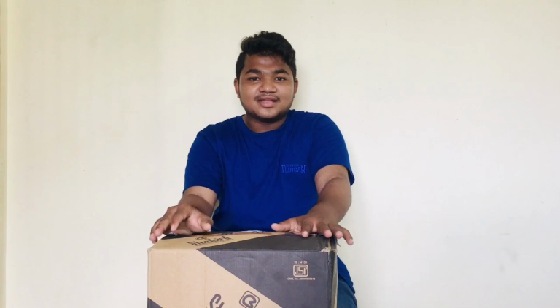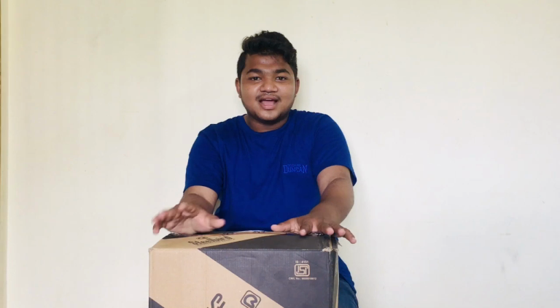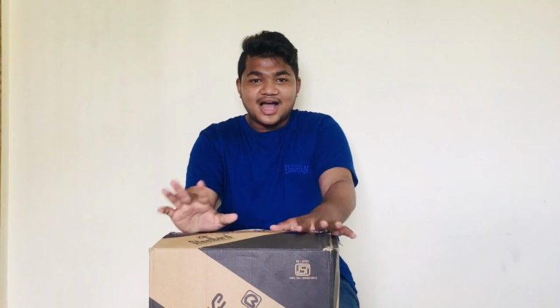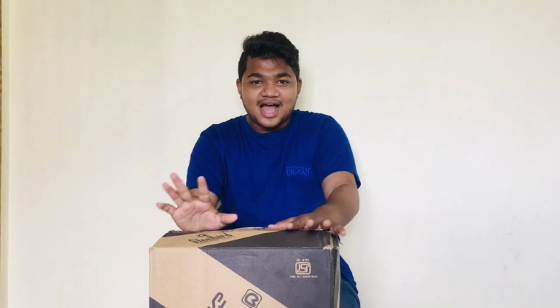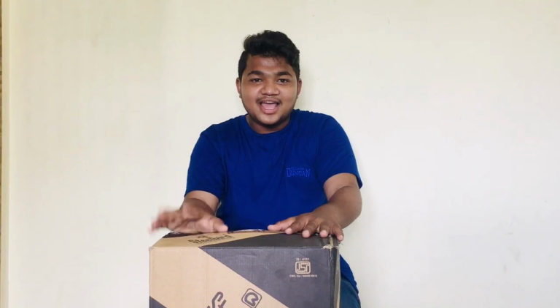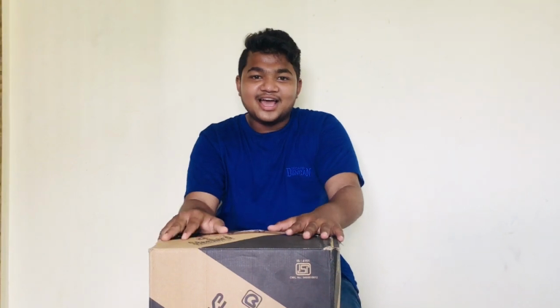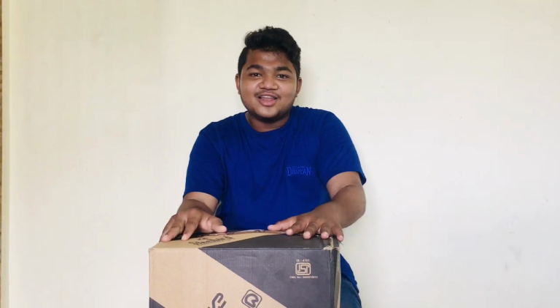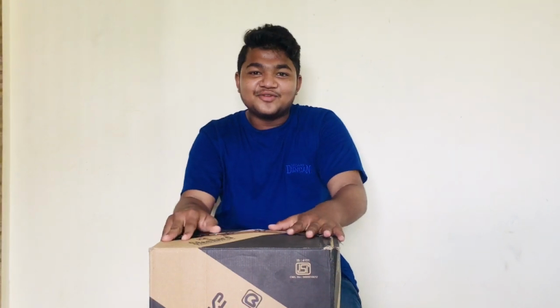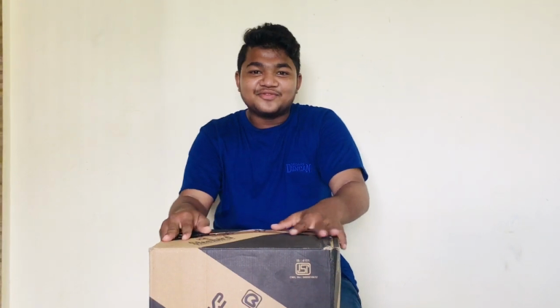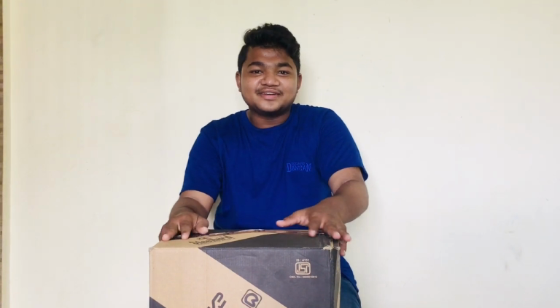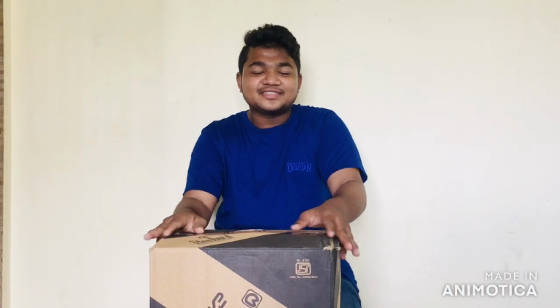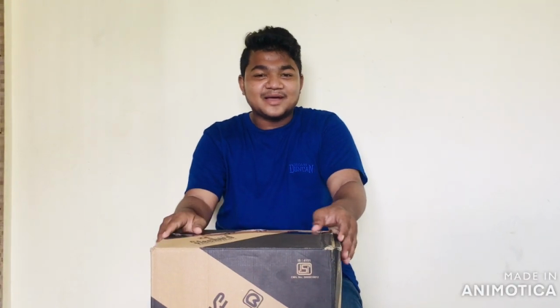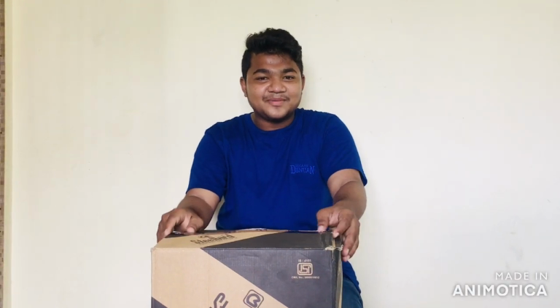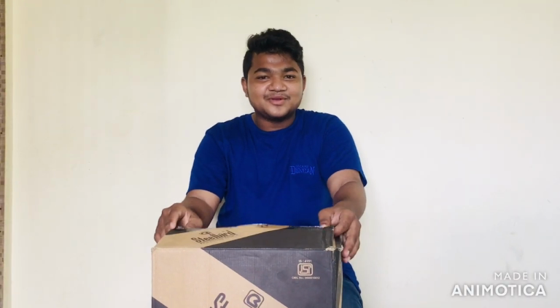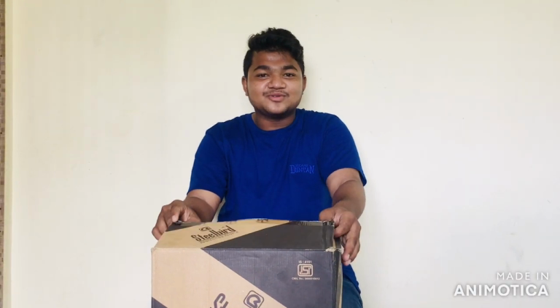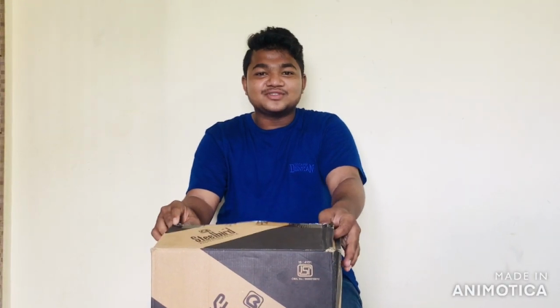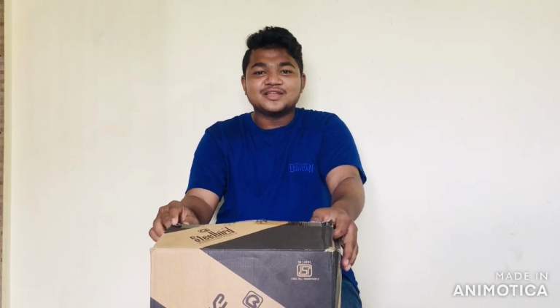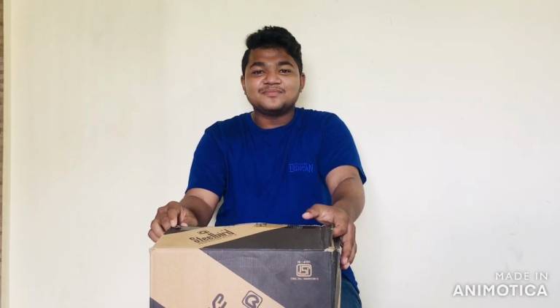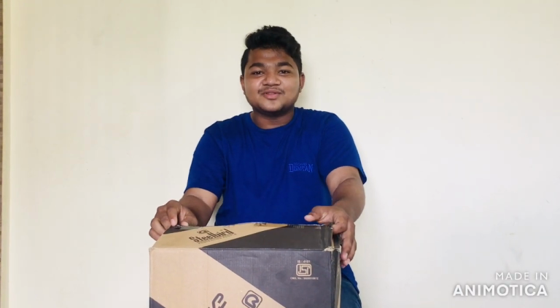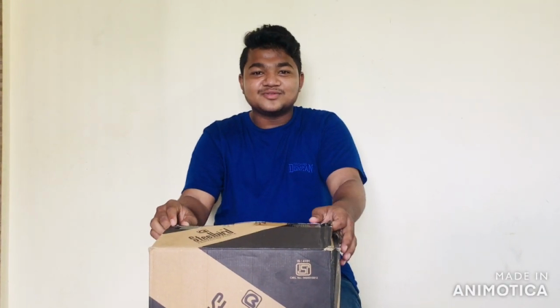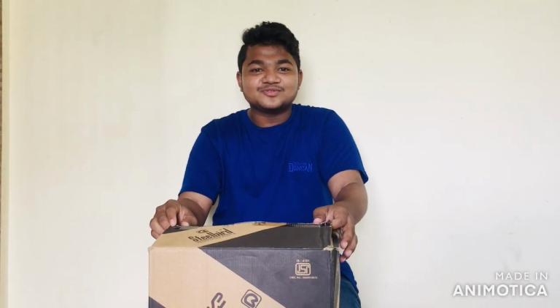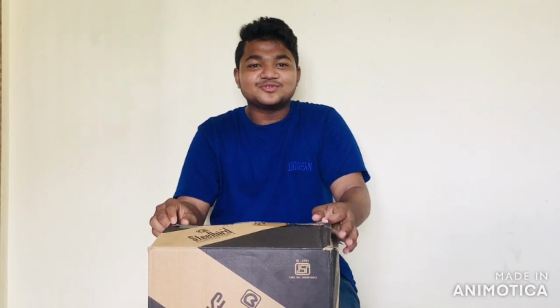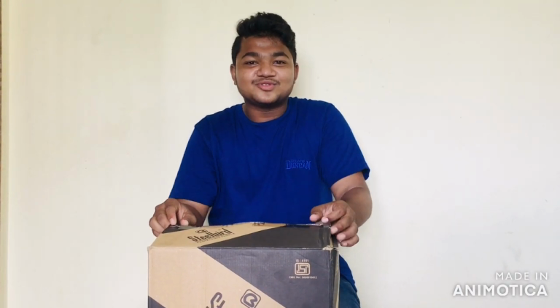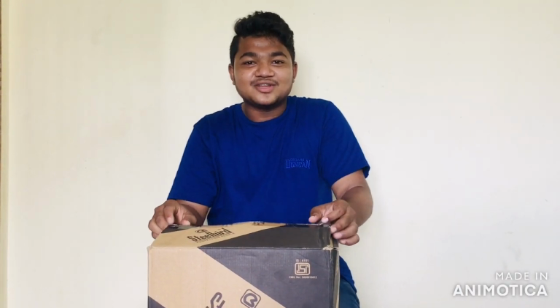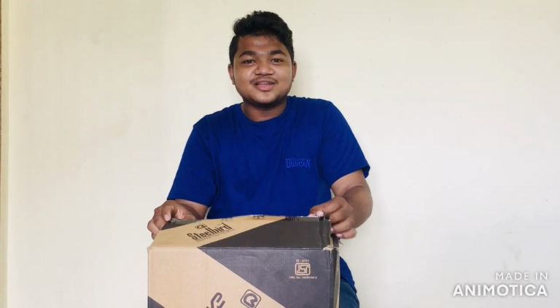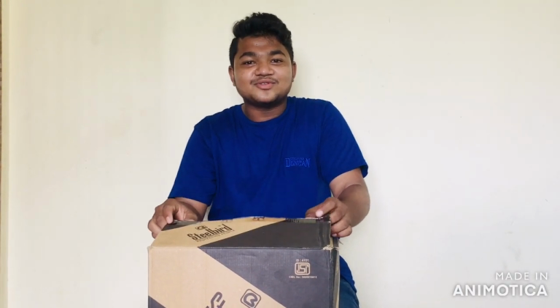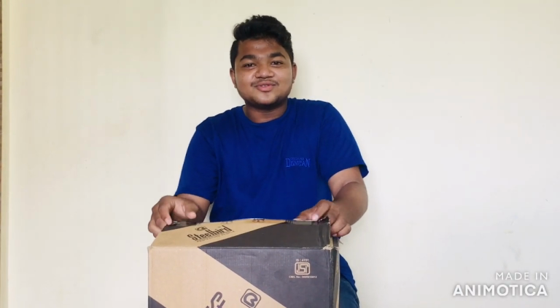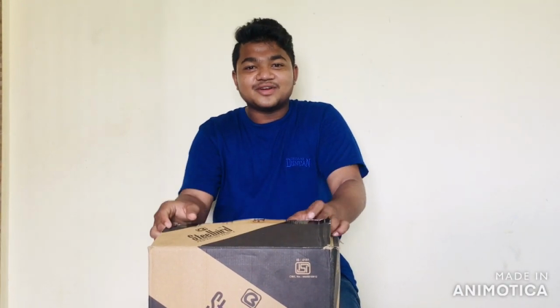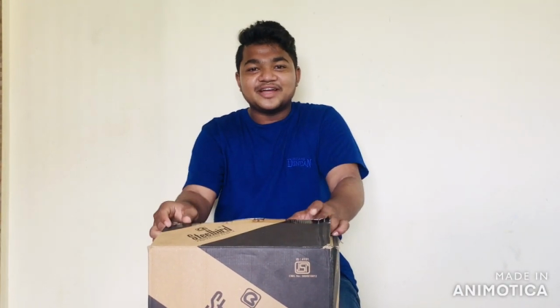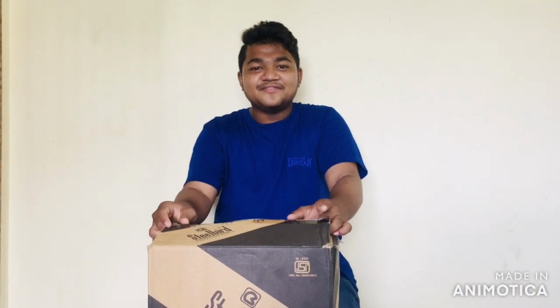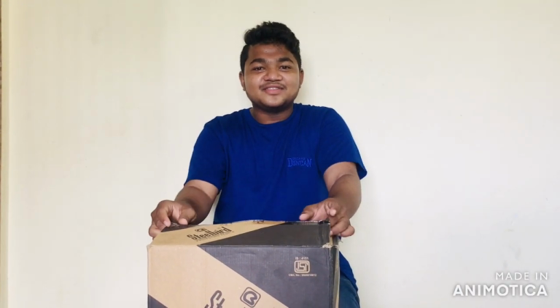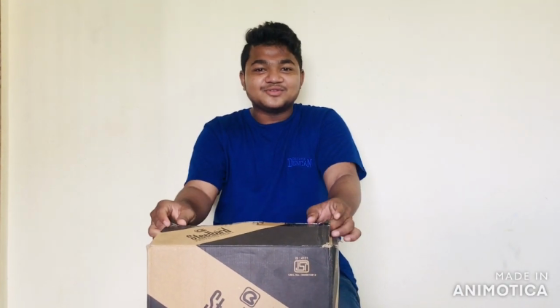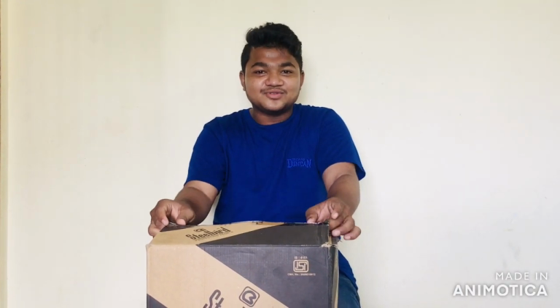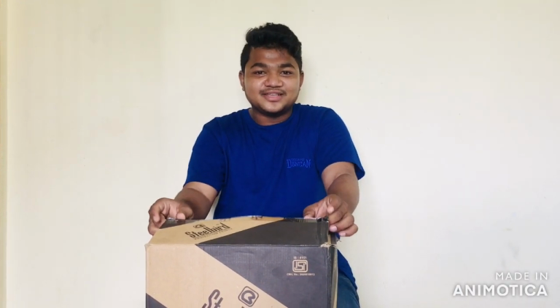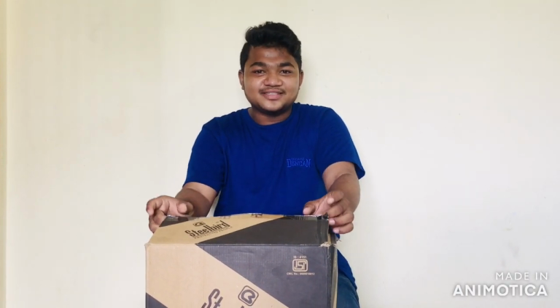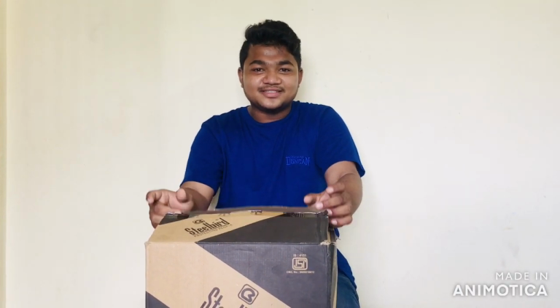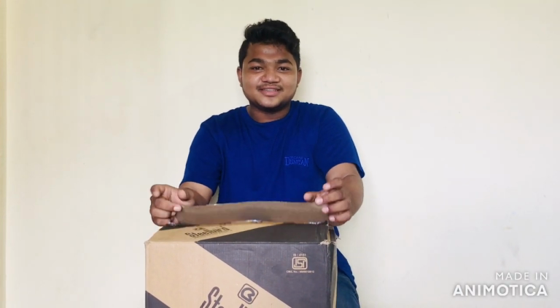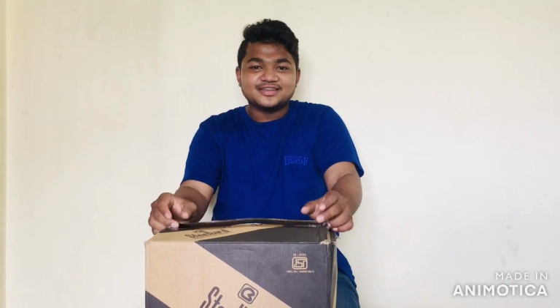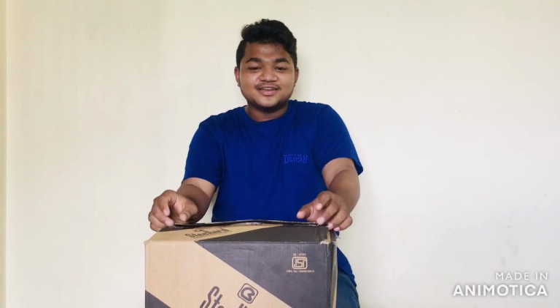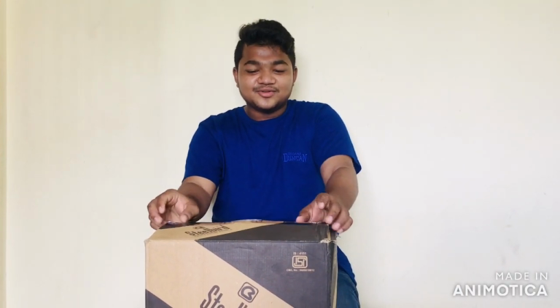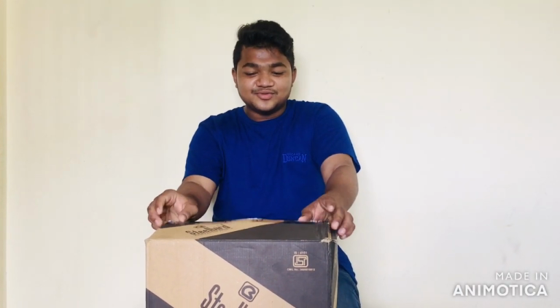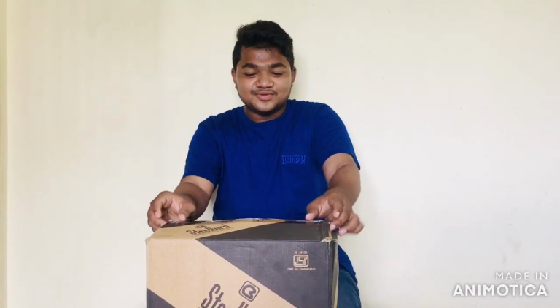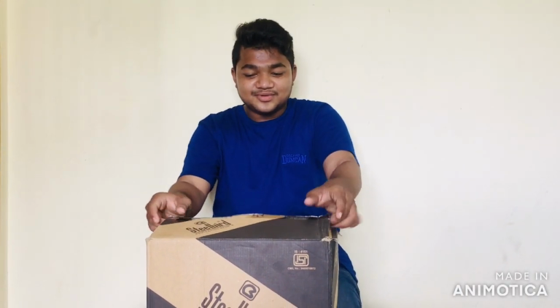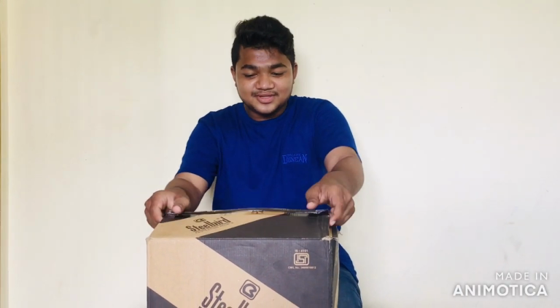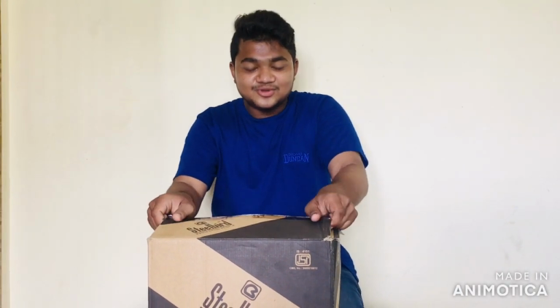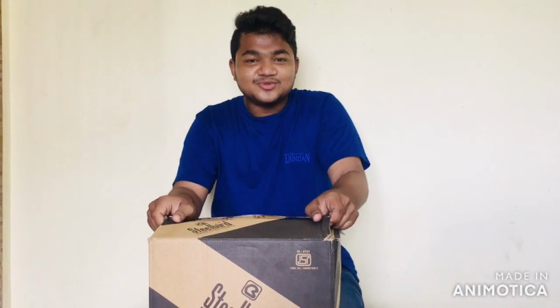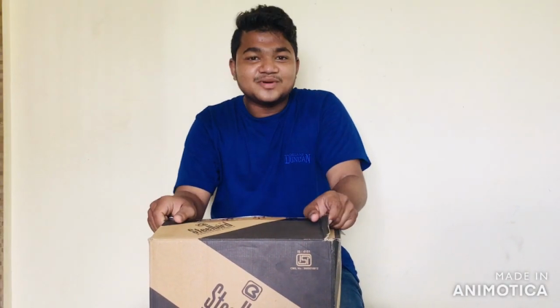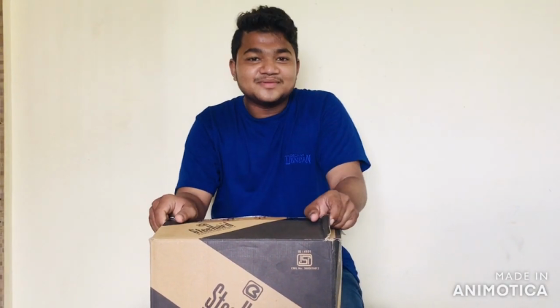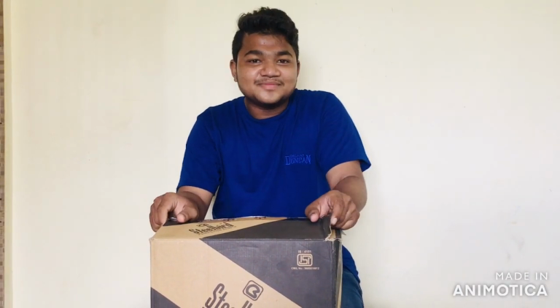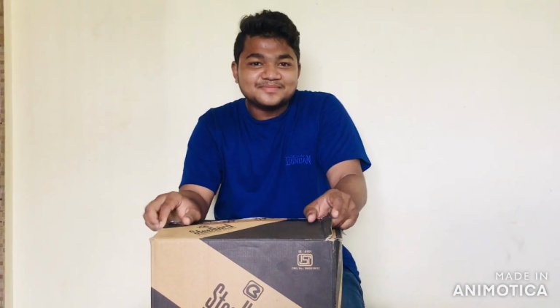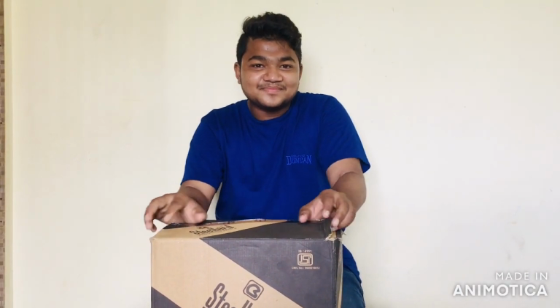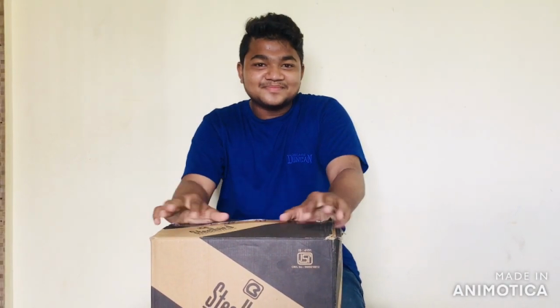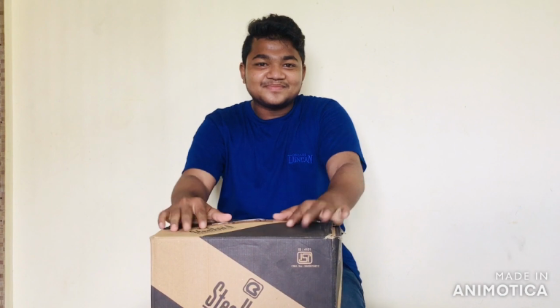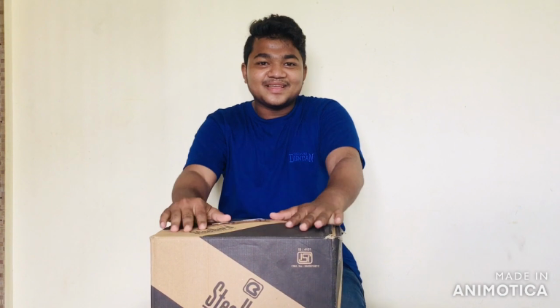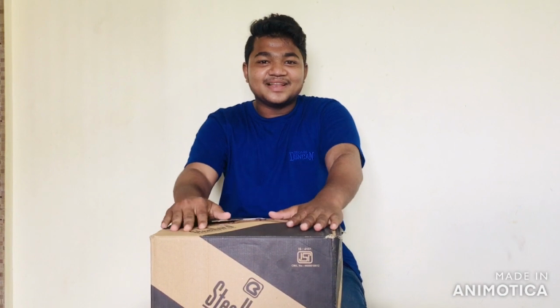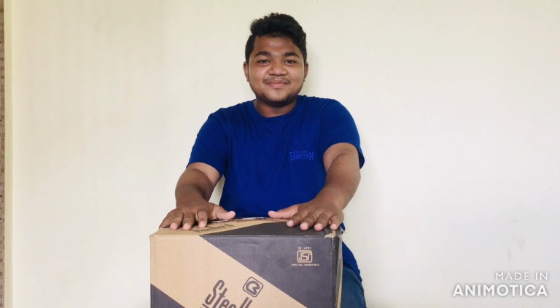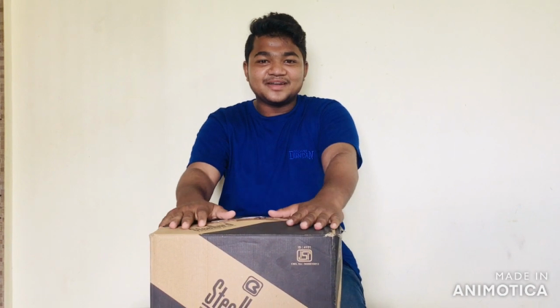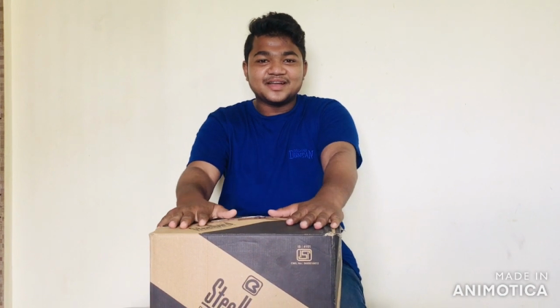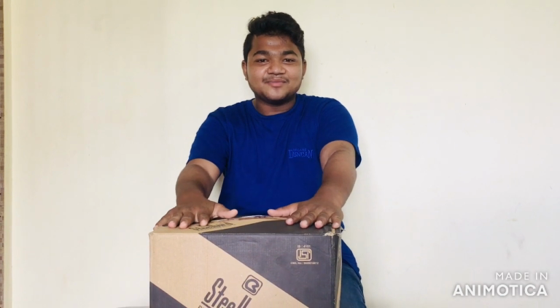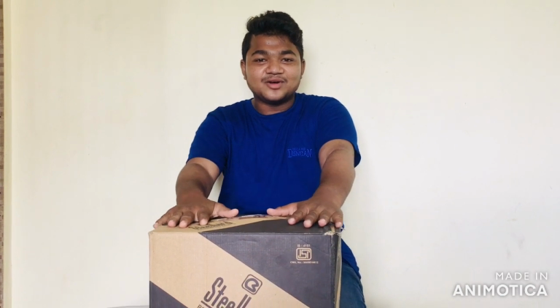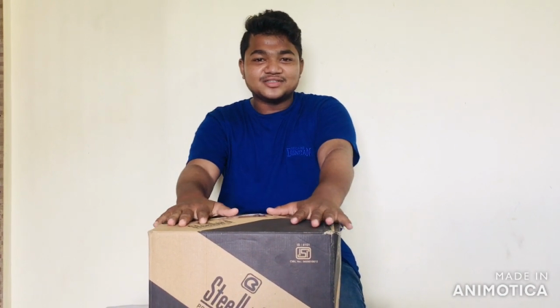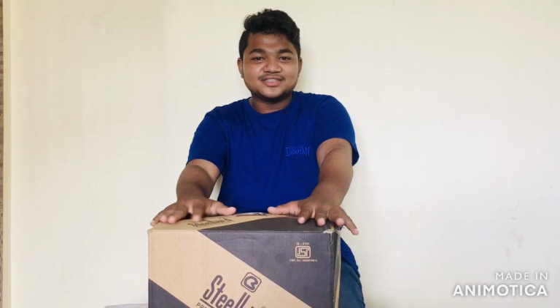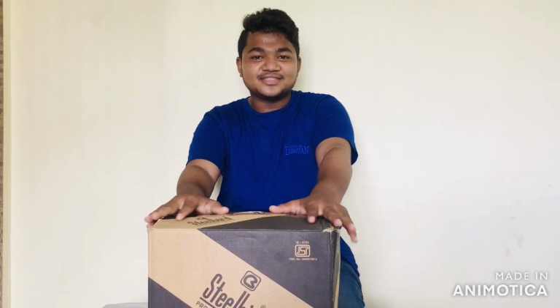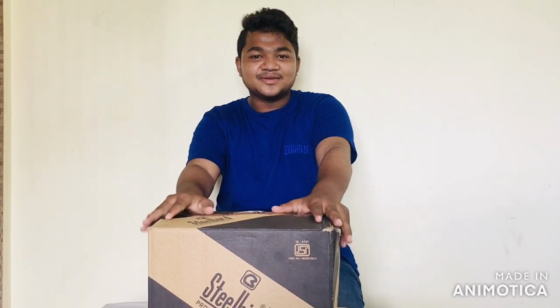Hi, hello friends. My name is Hussein. I want to do a helmet unboxing today.